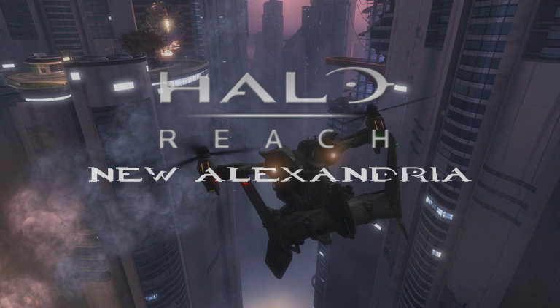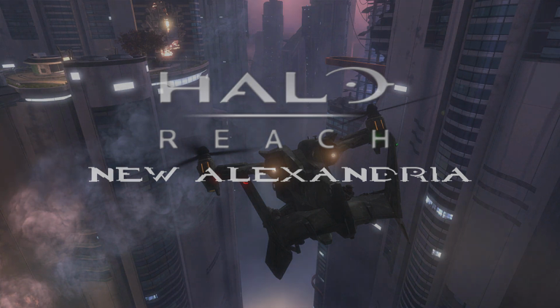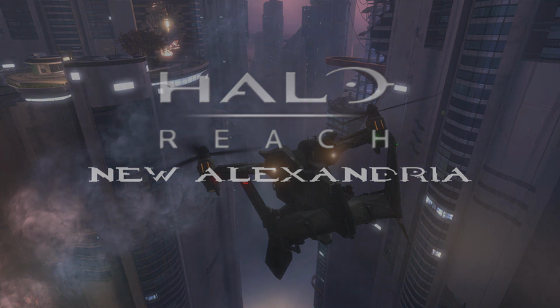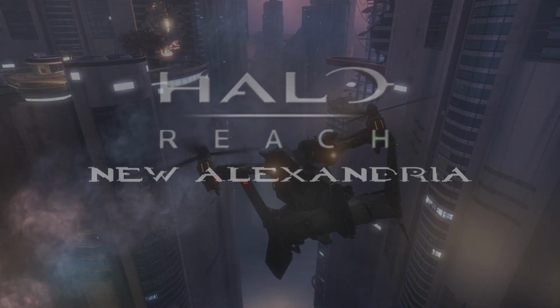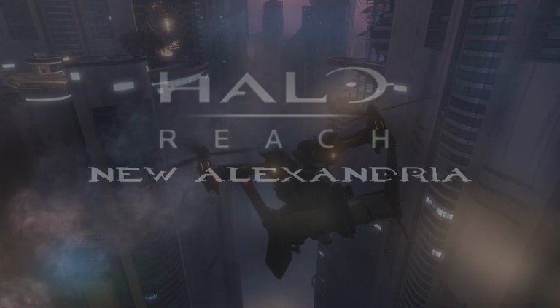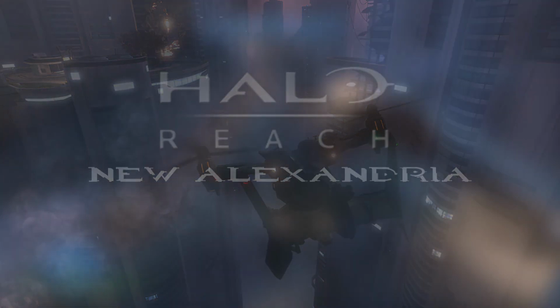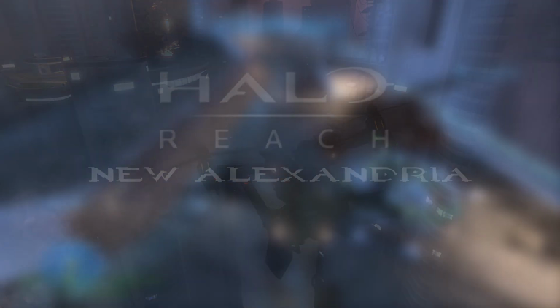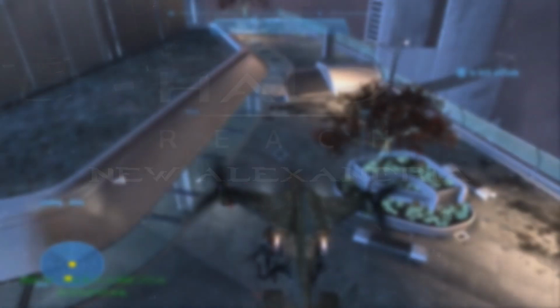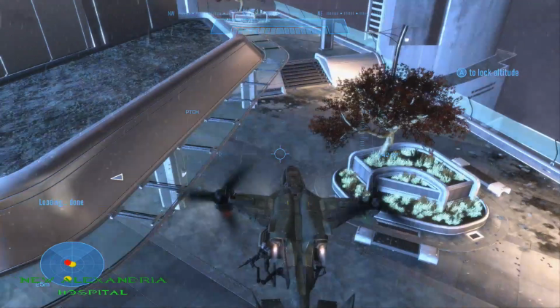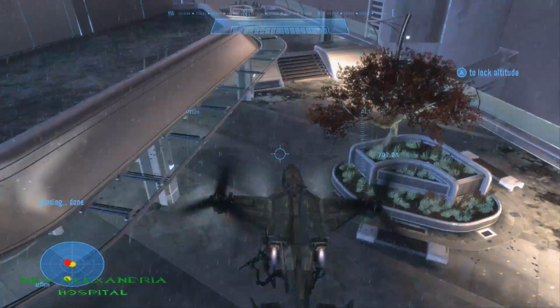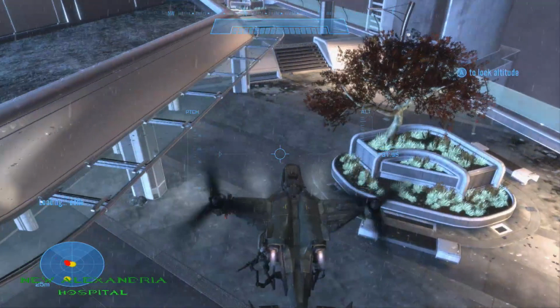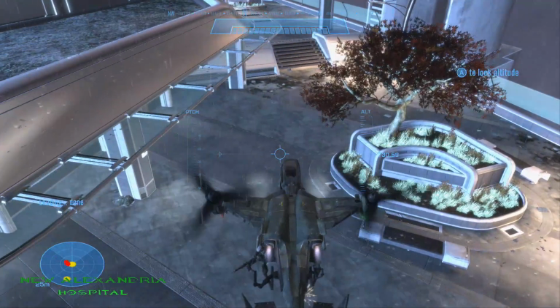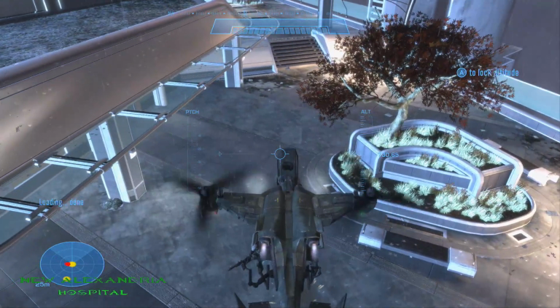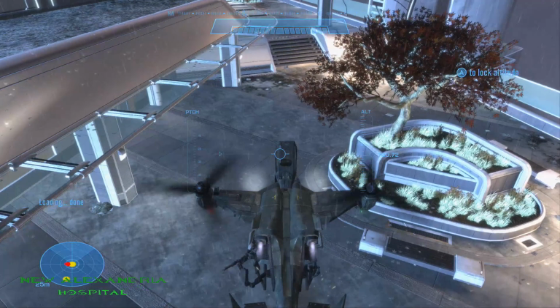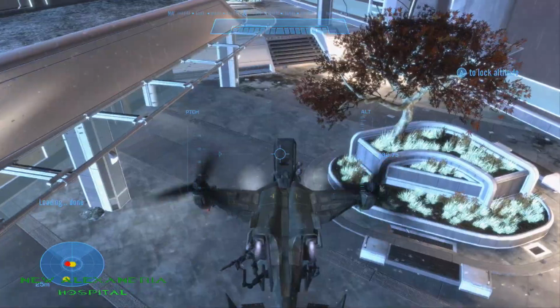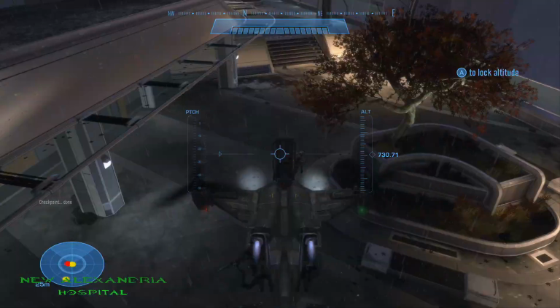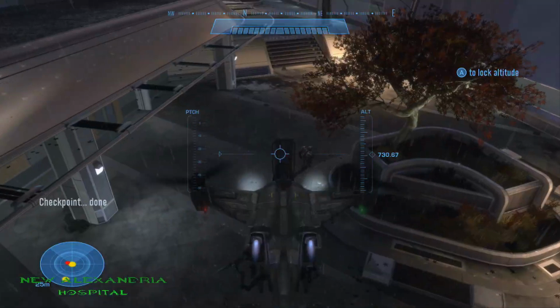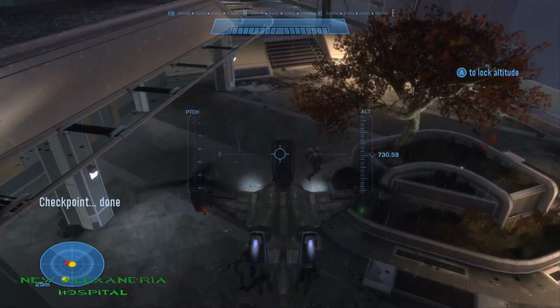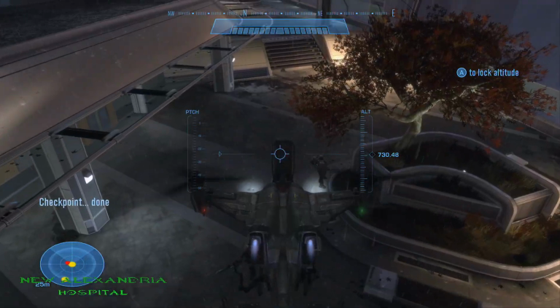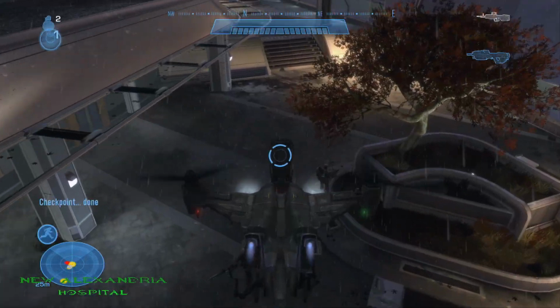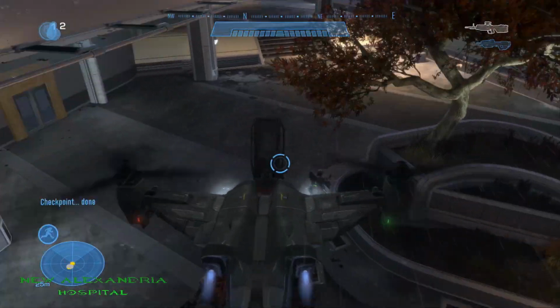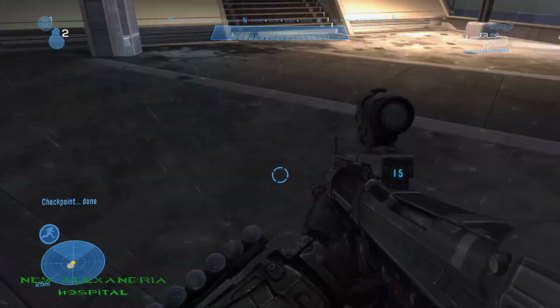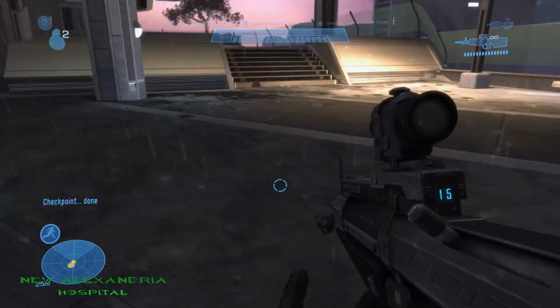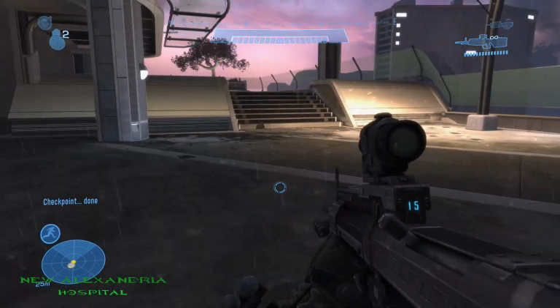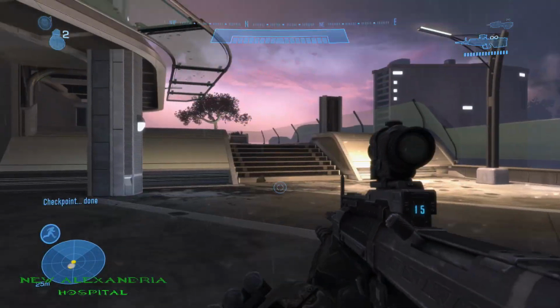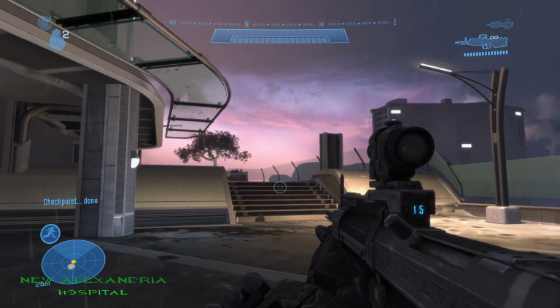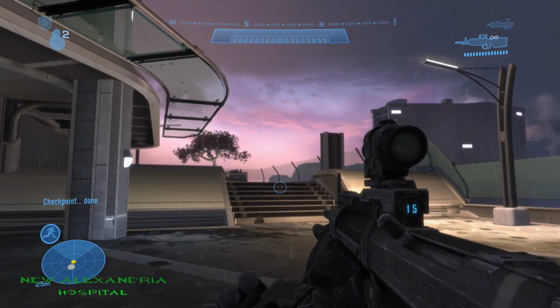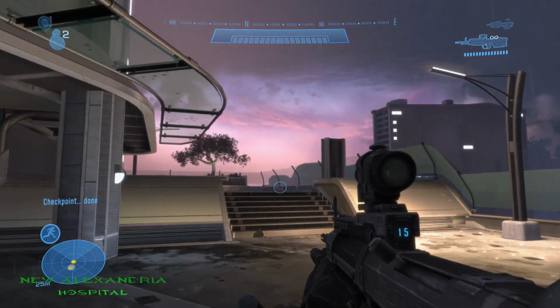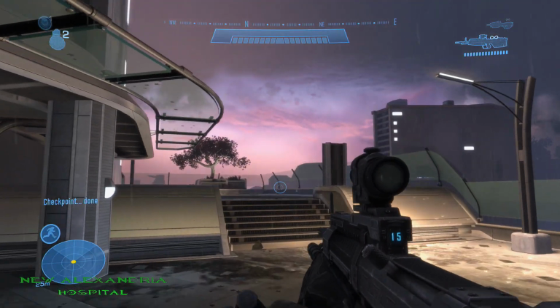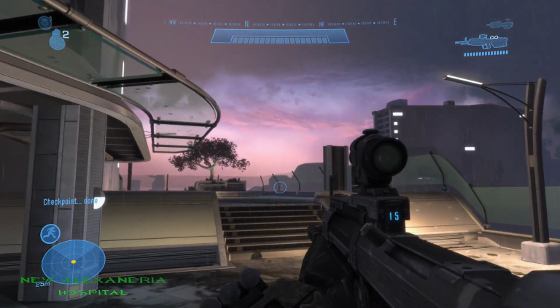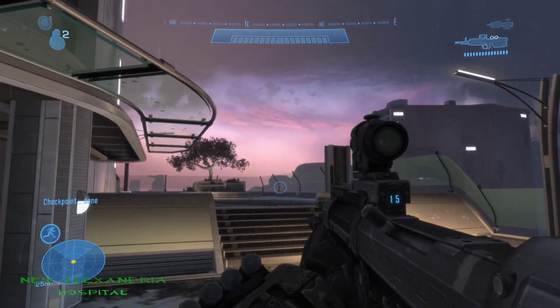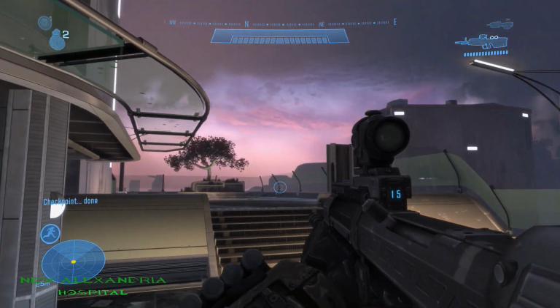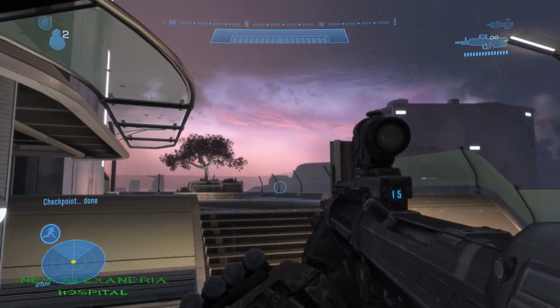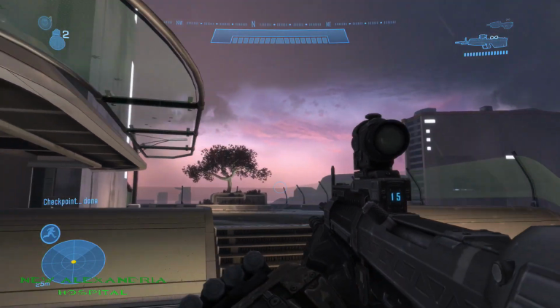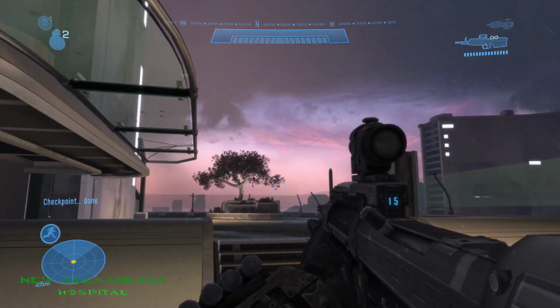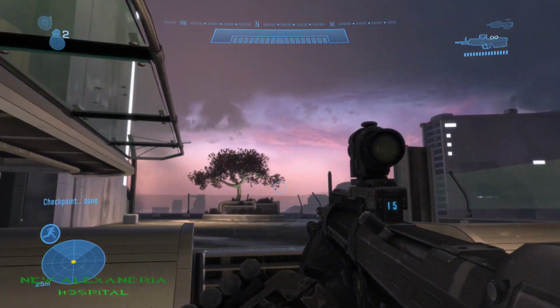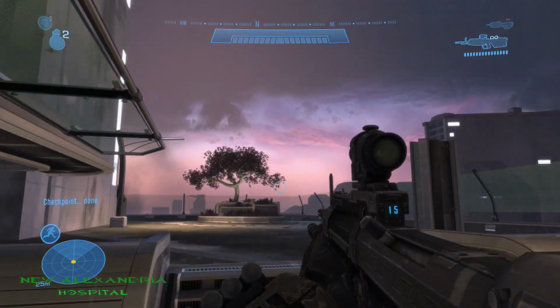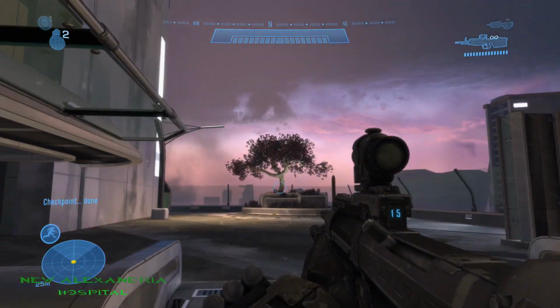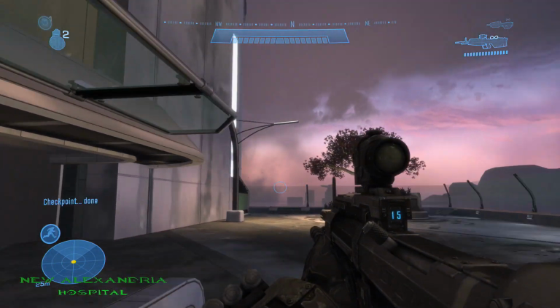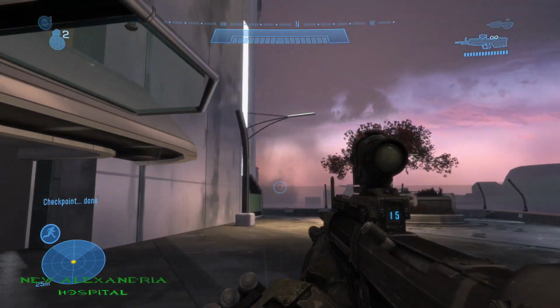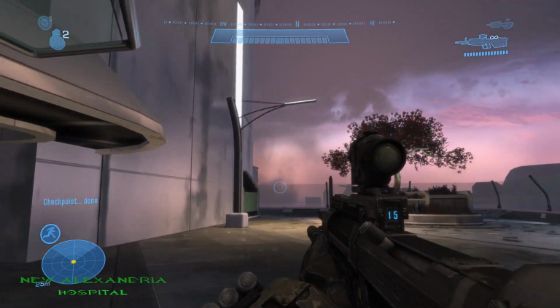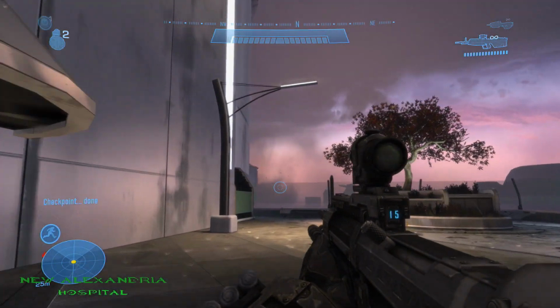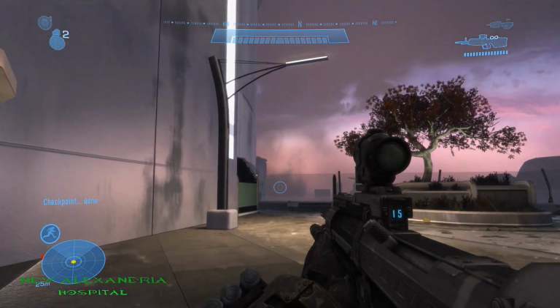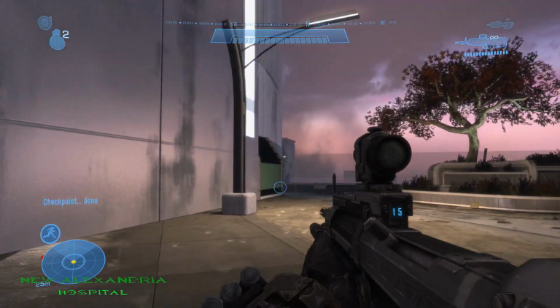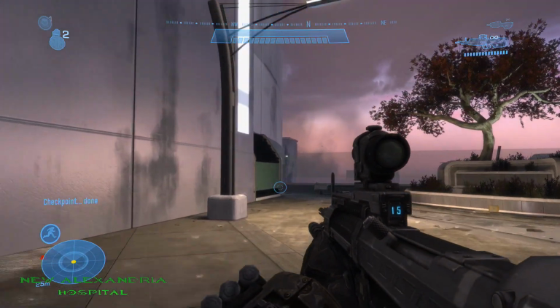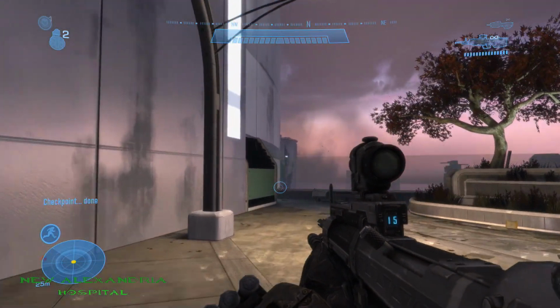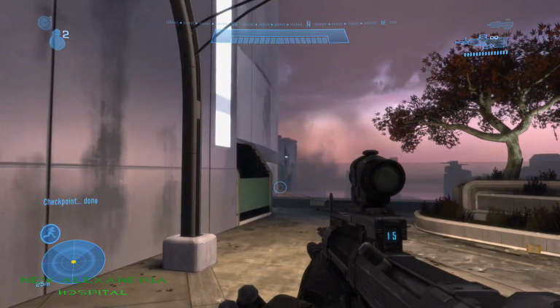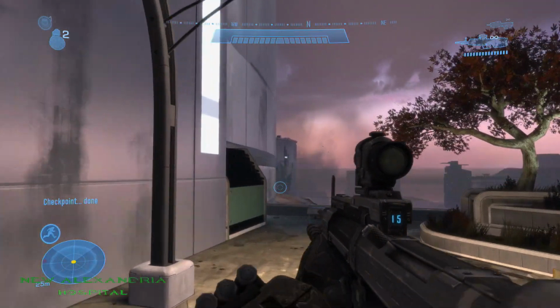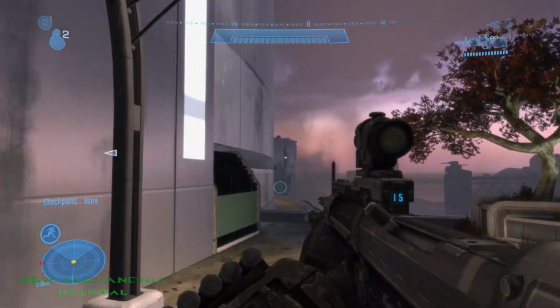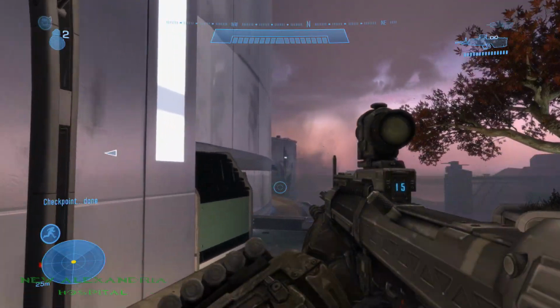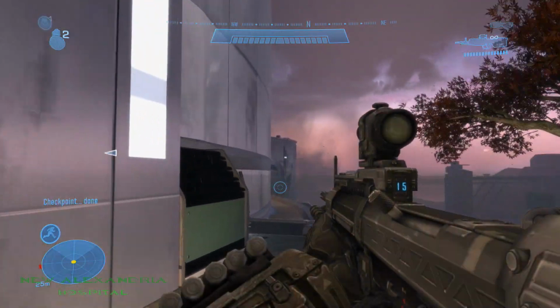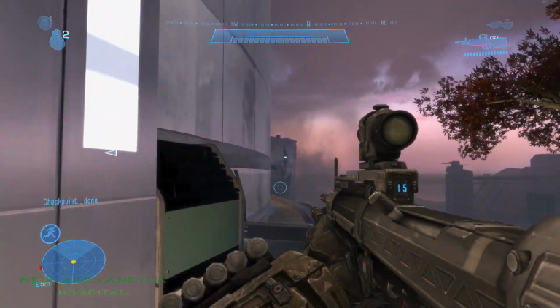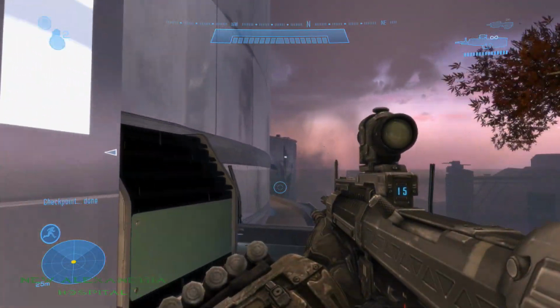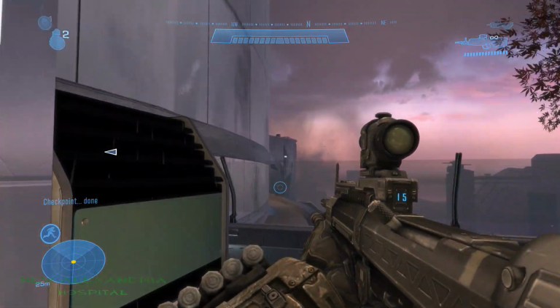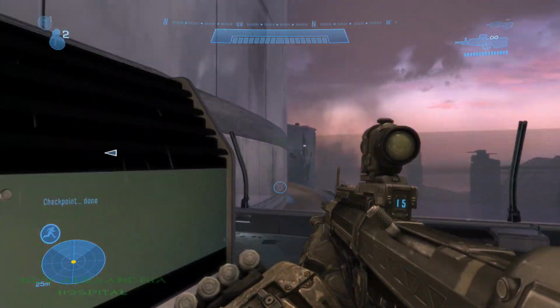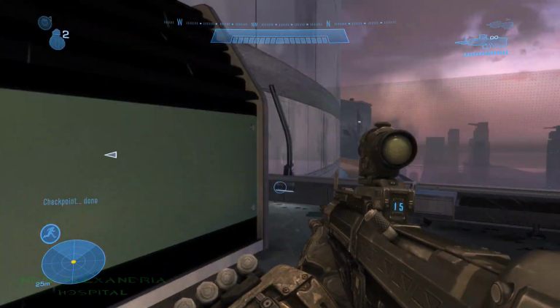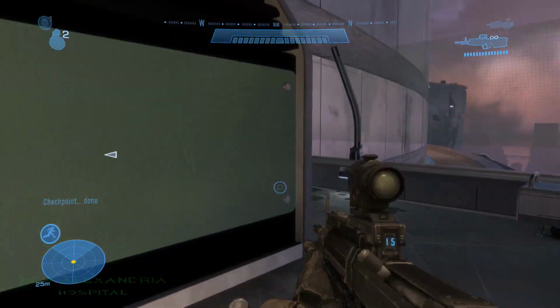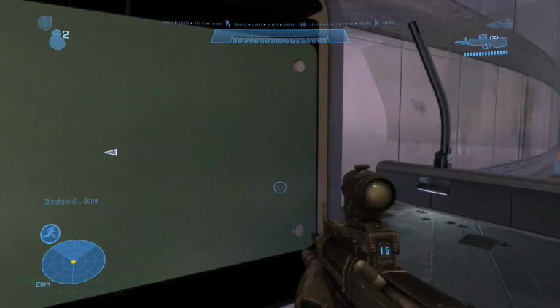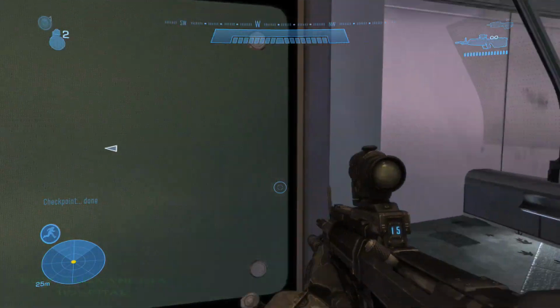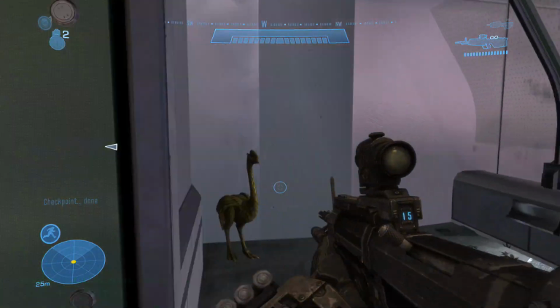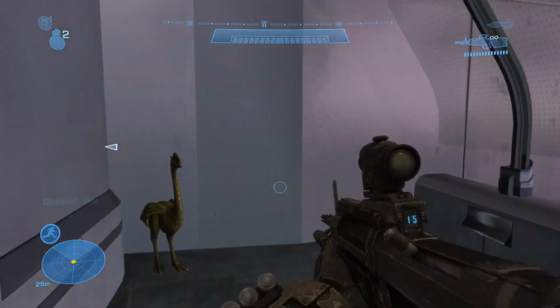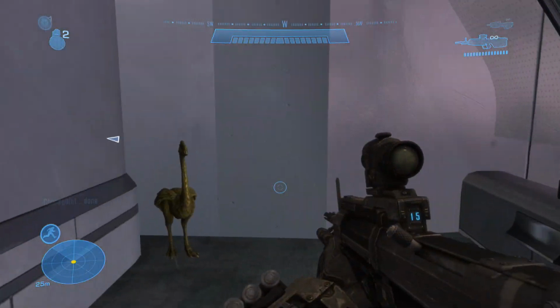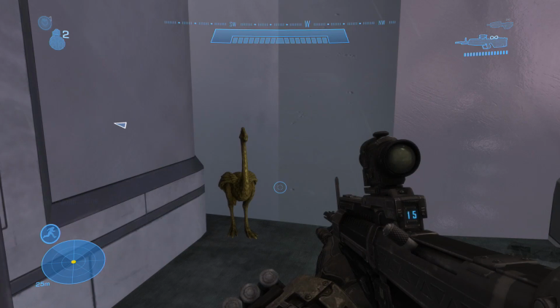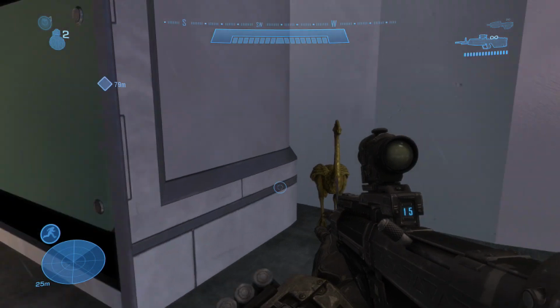The first Moa statue on New Alexandria is located at the hospital. Right before you head into the hospital, head to your right and you'll see it right there around the building.